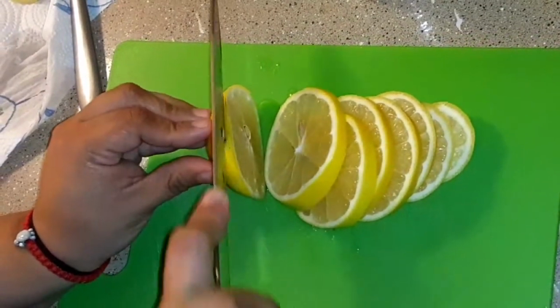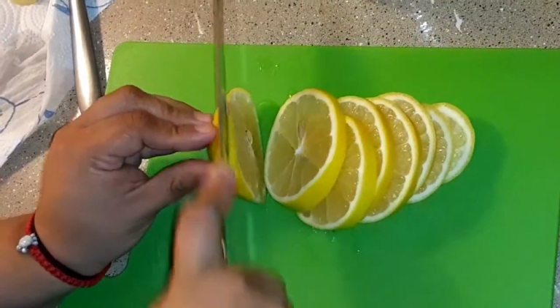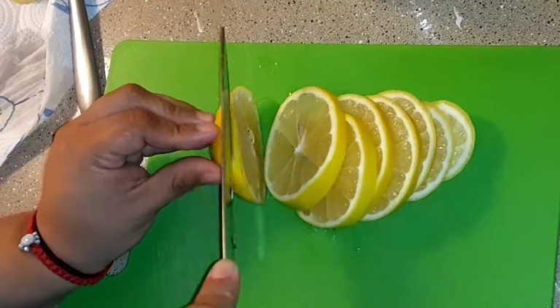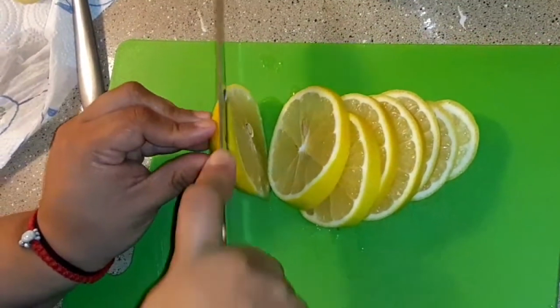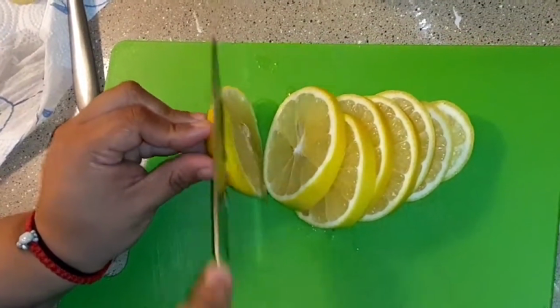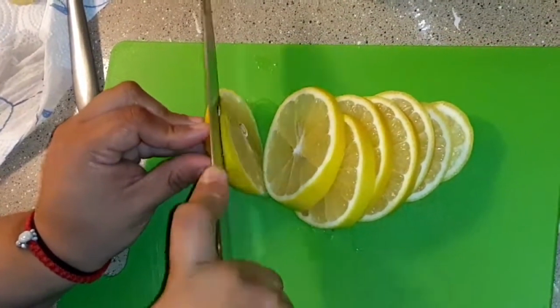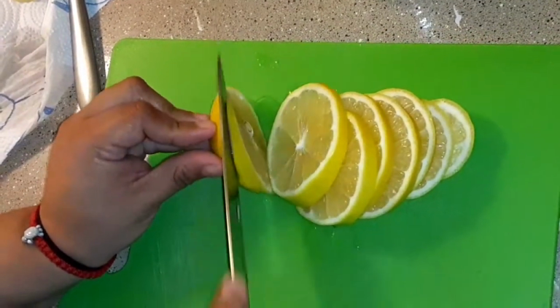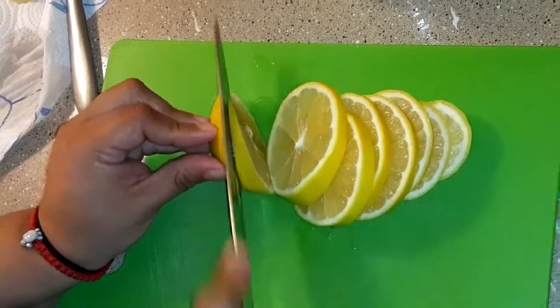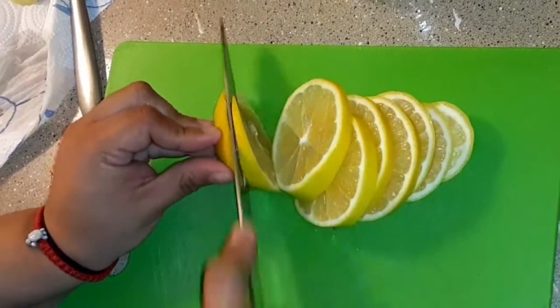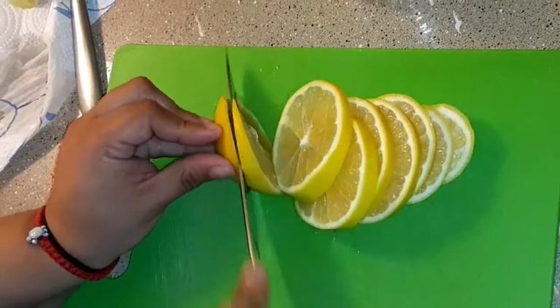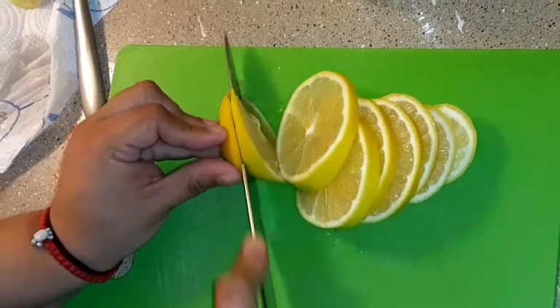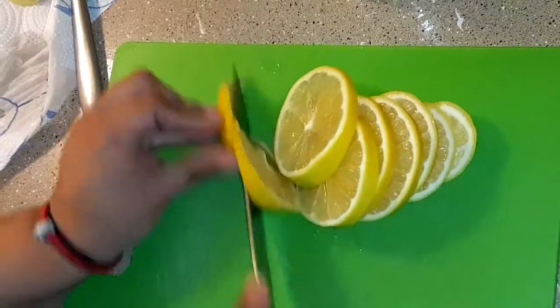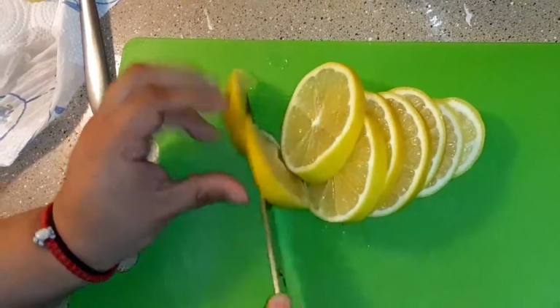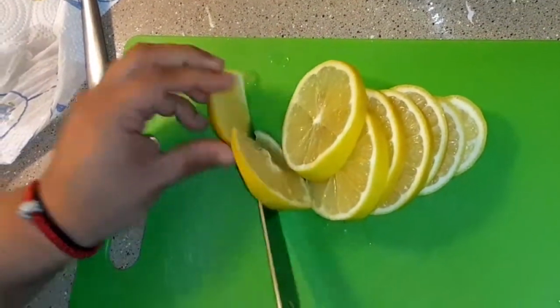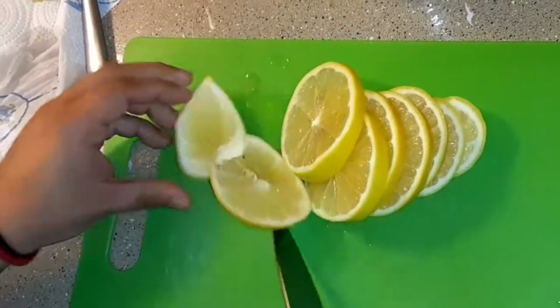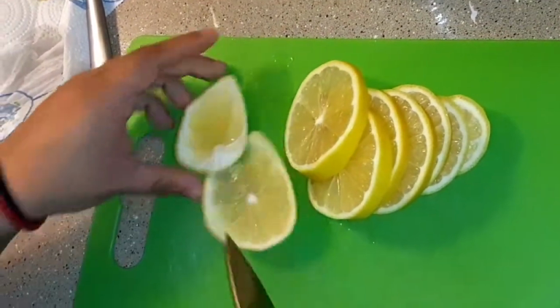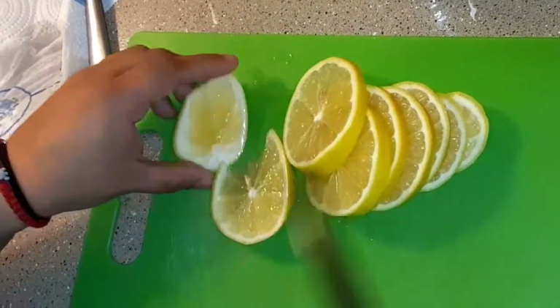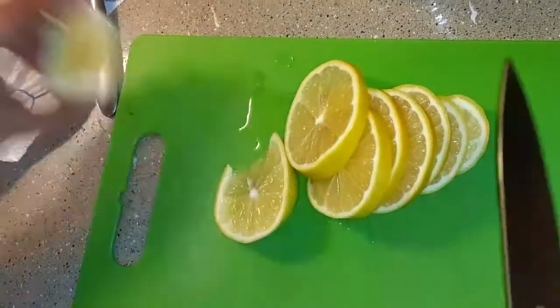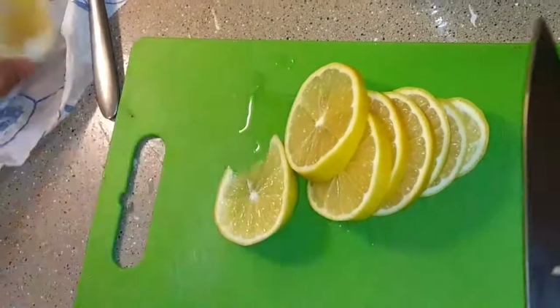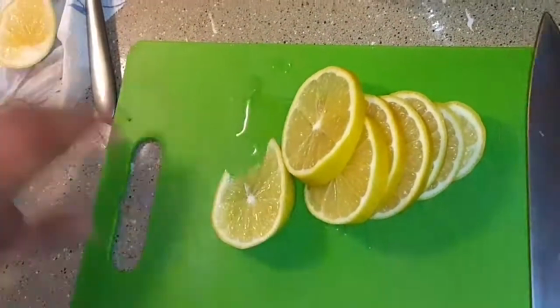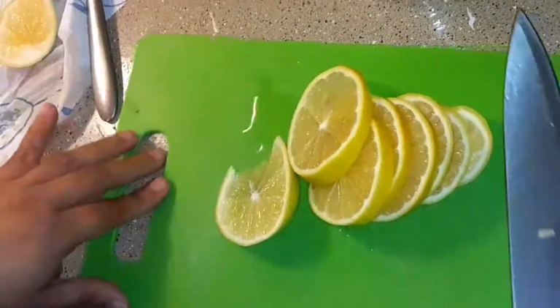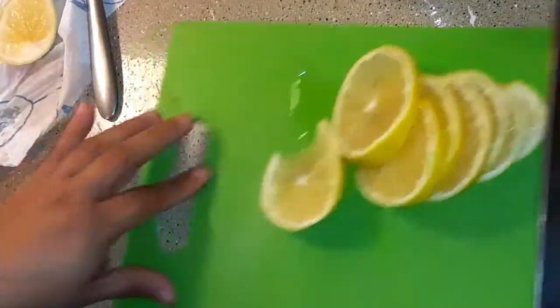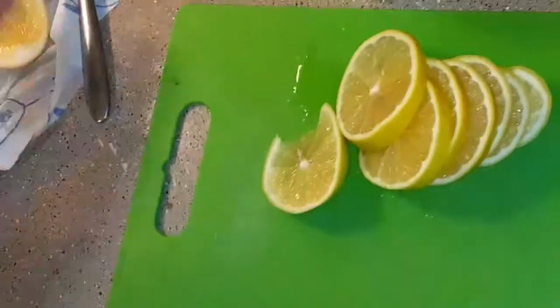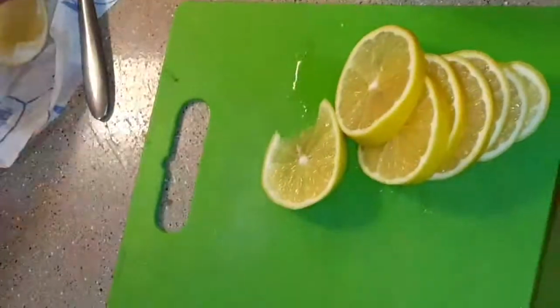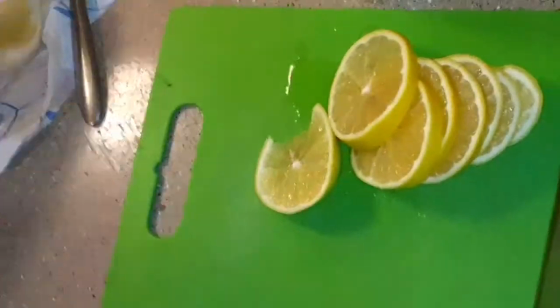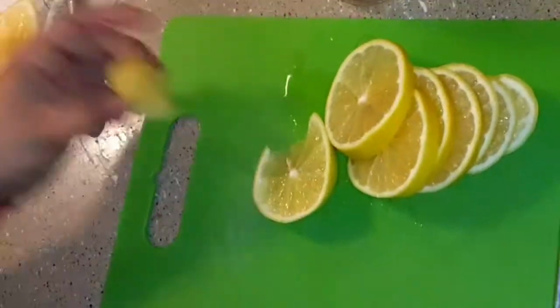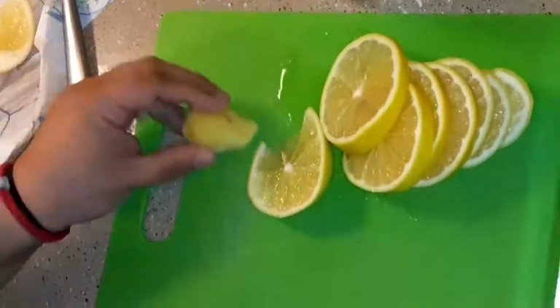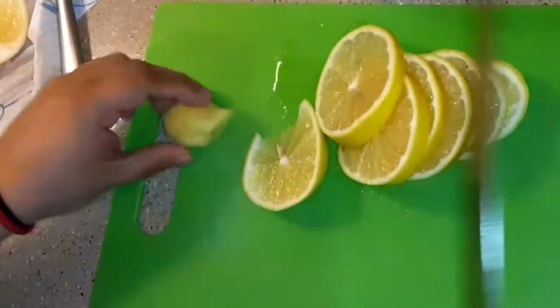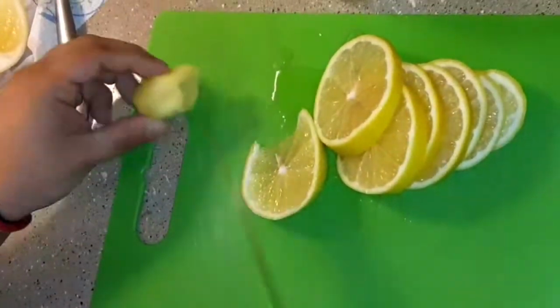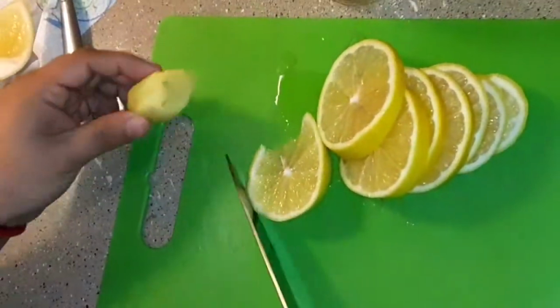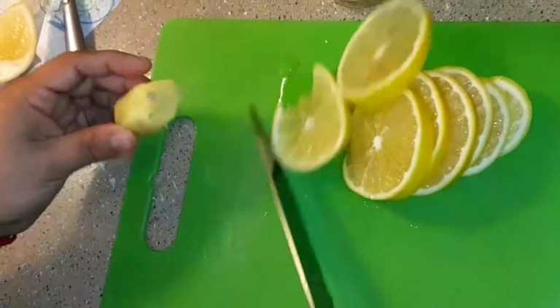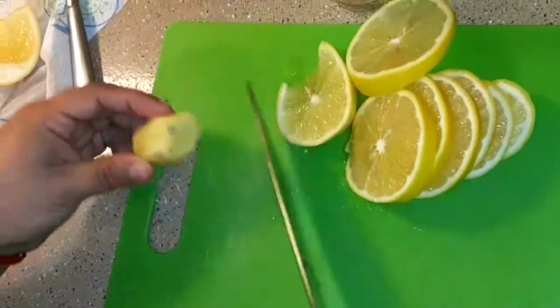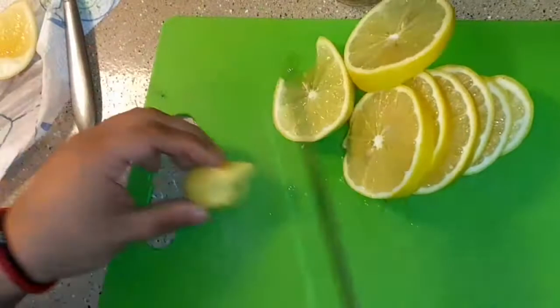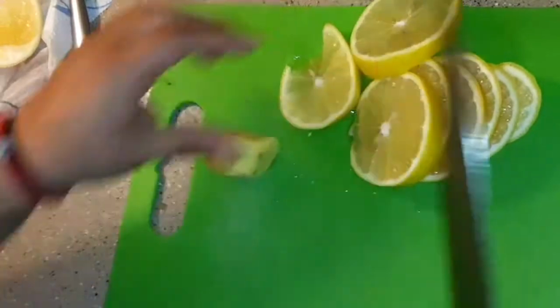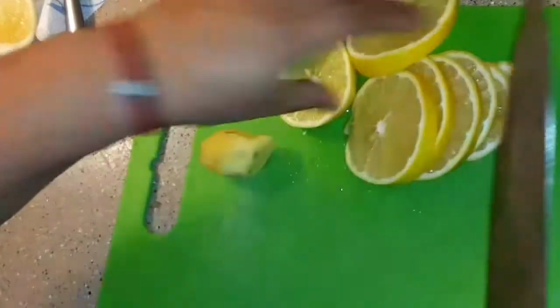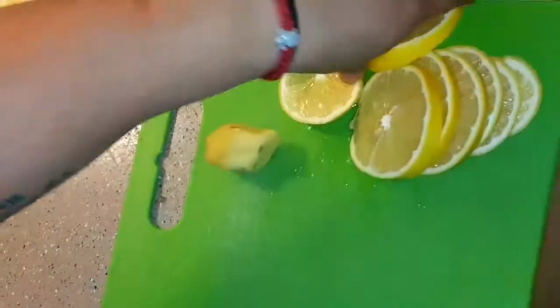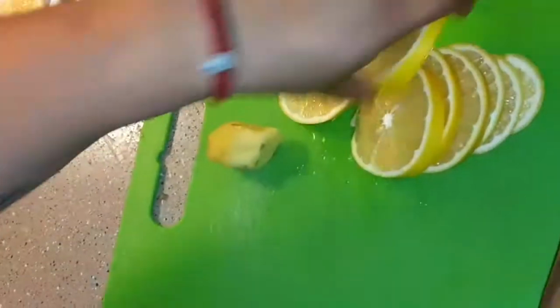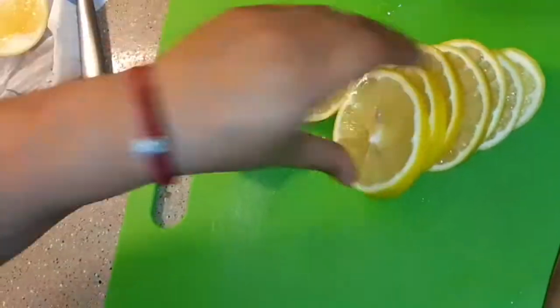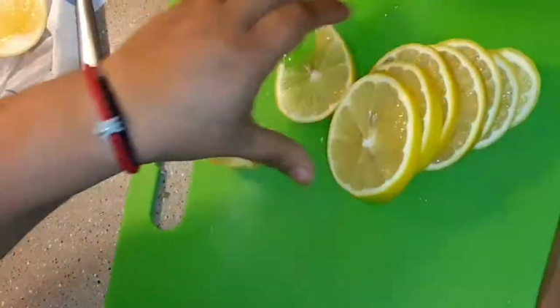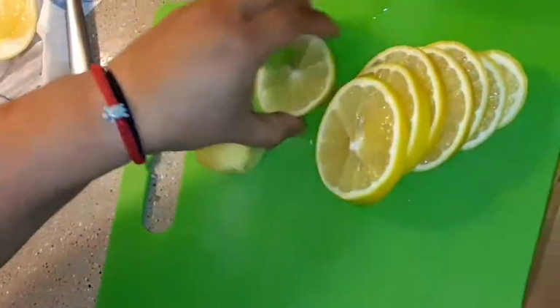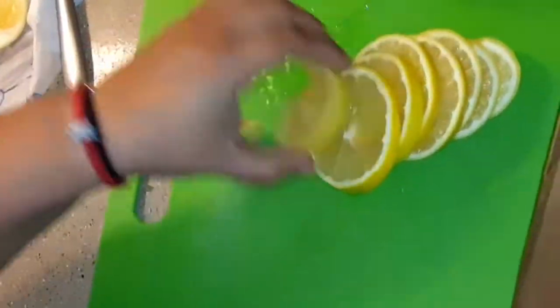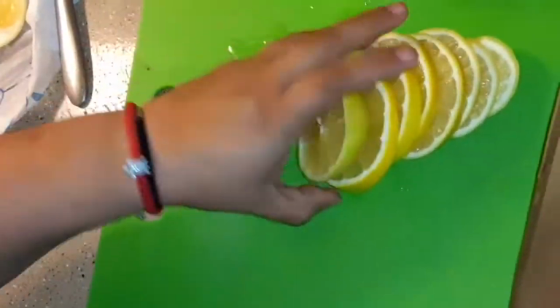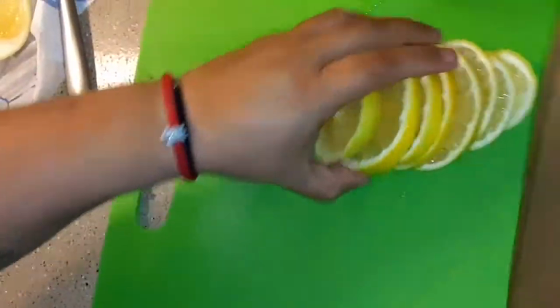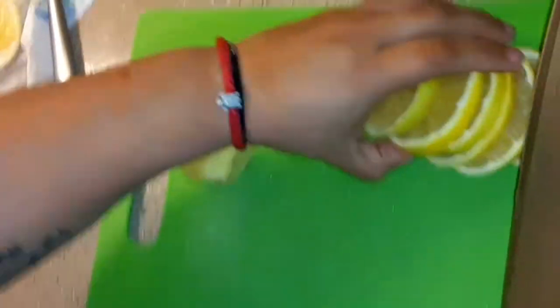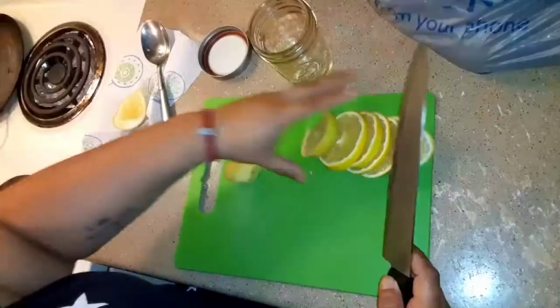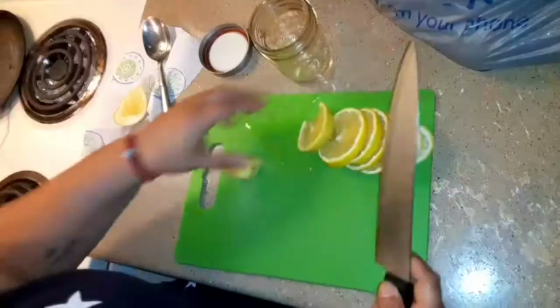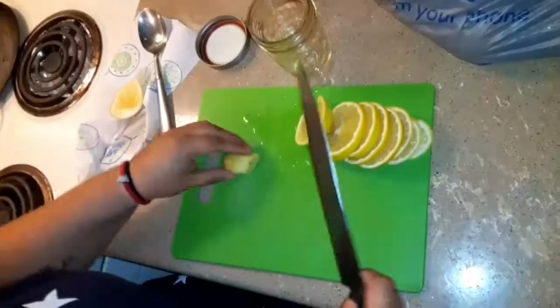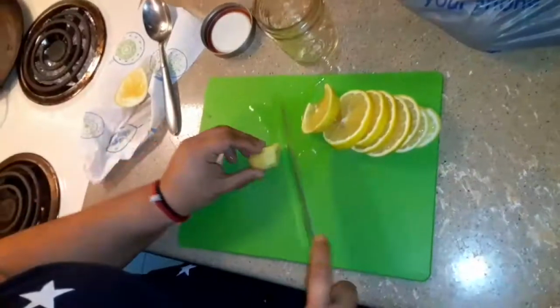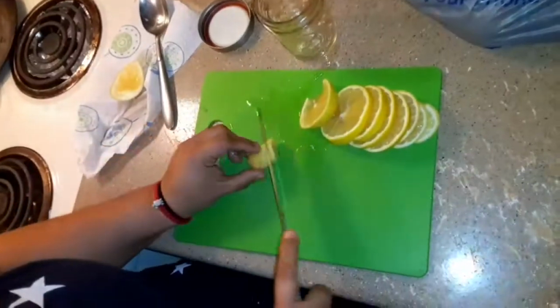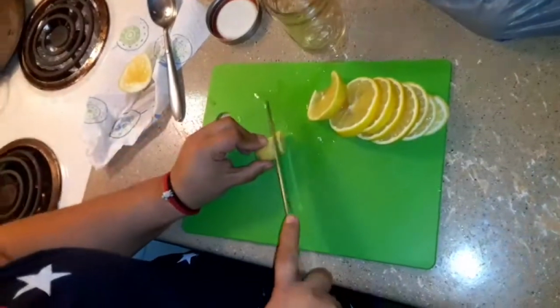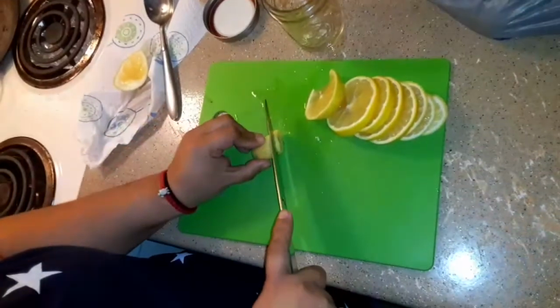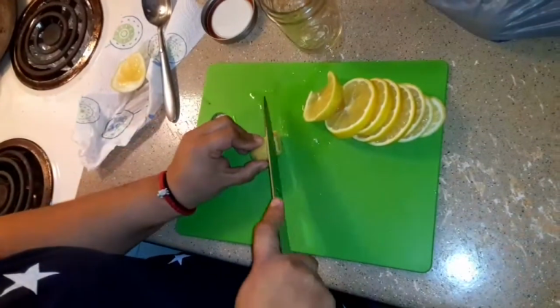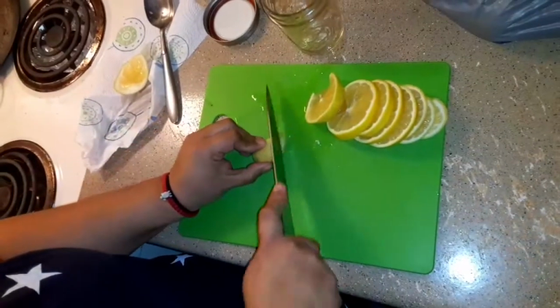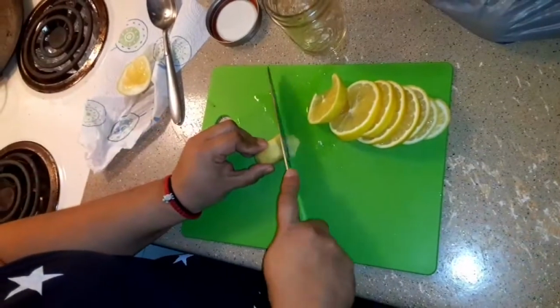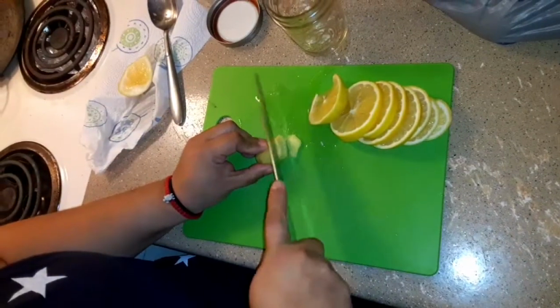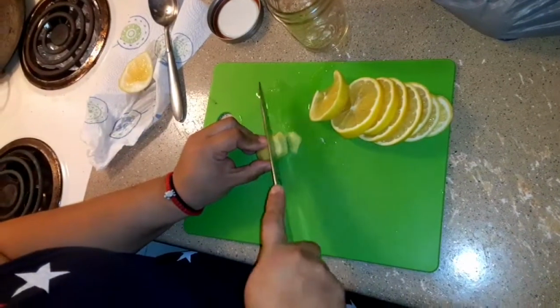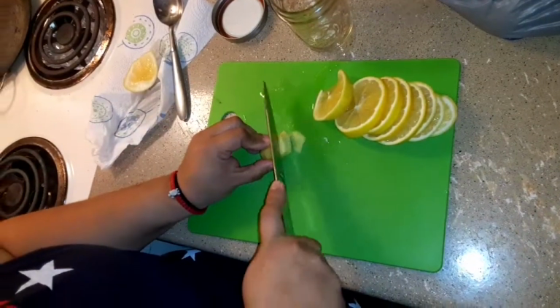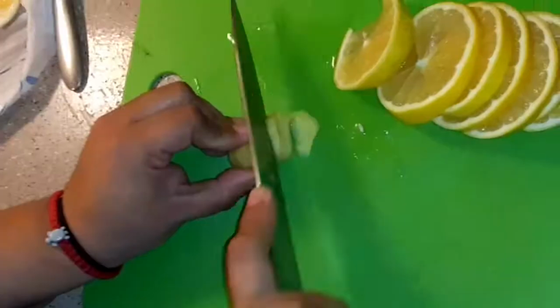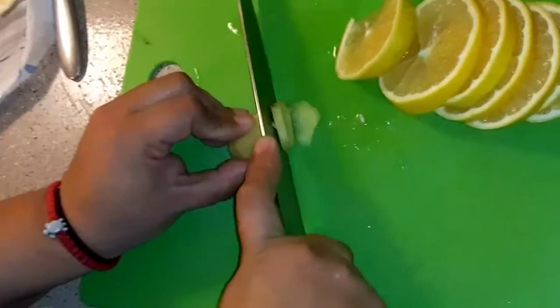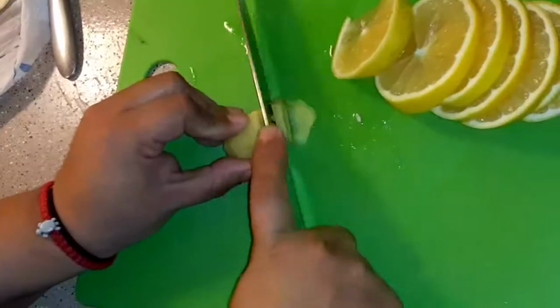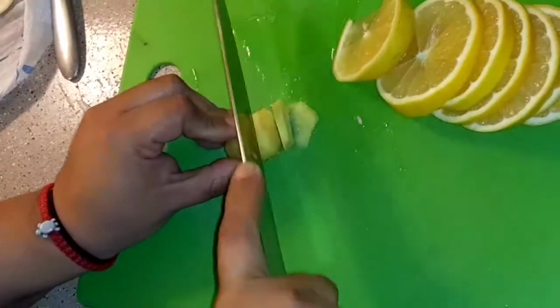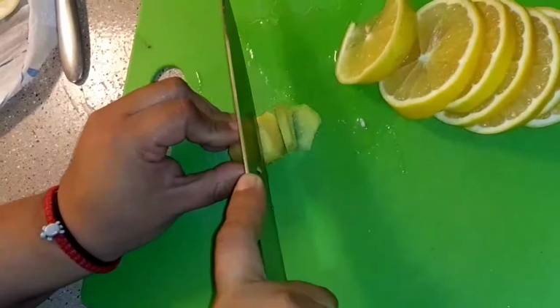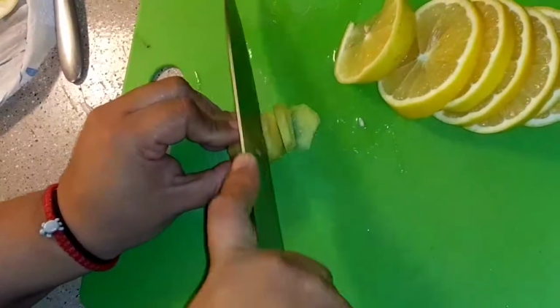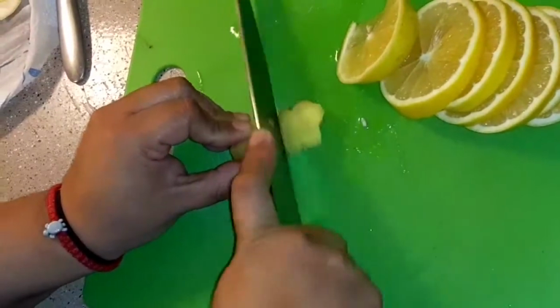Right now we're just cutting up the lemons as thinly as possible. I also have some ginger that I am also going to cut up thinly.